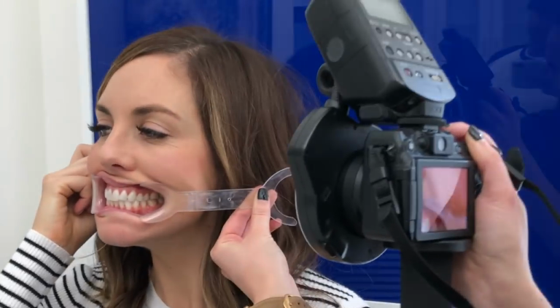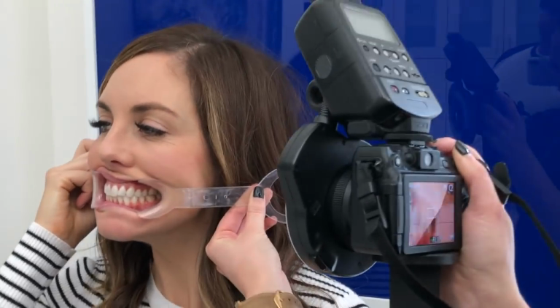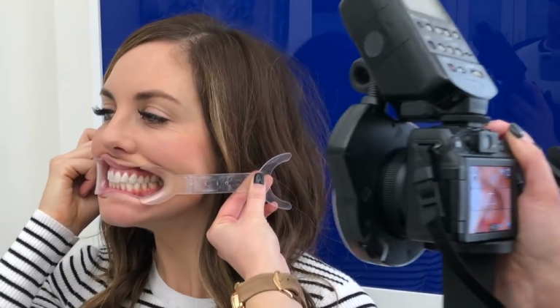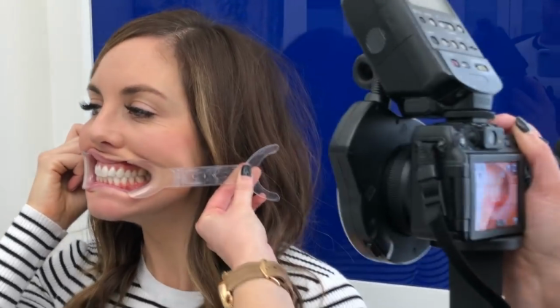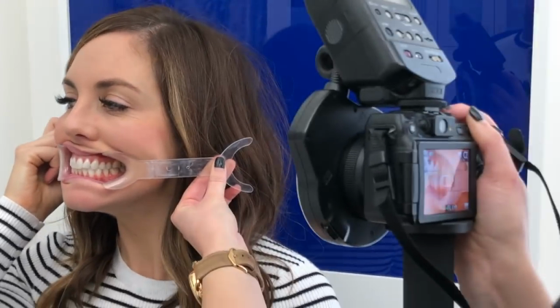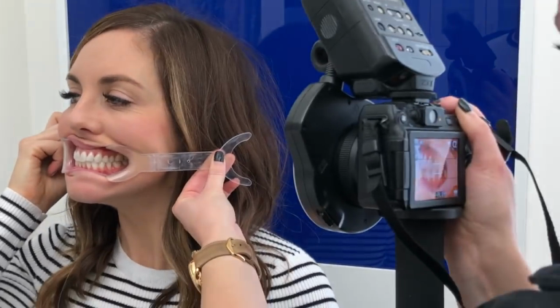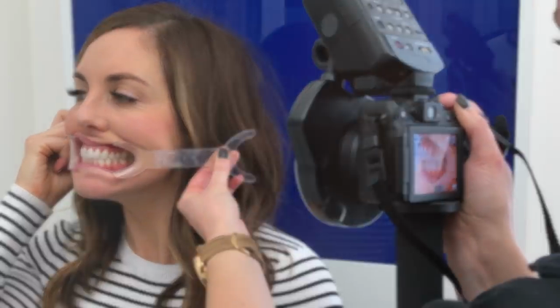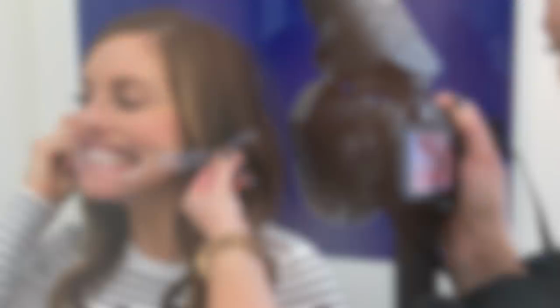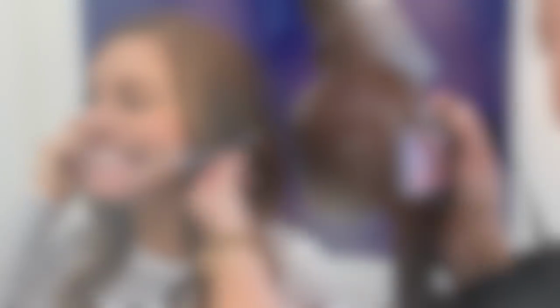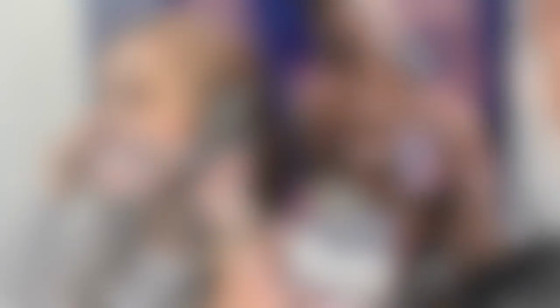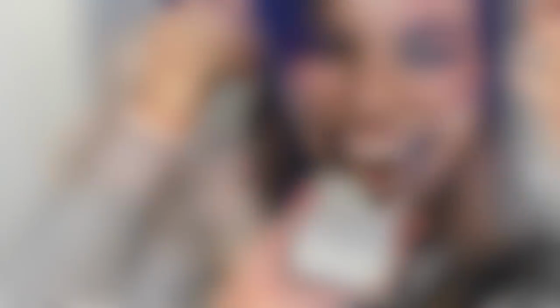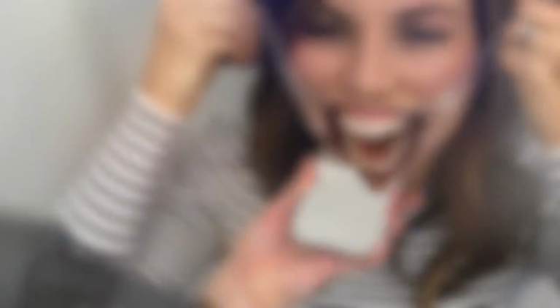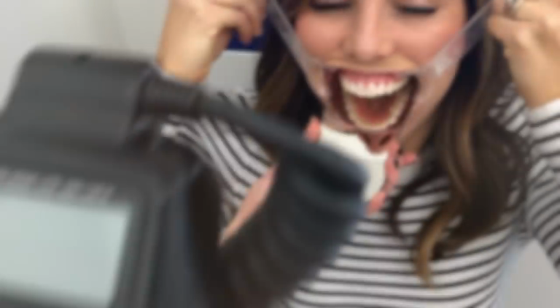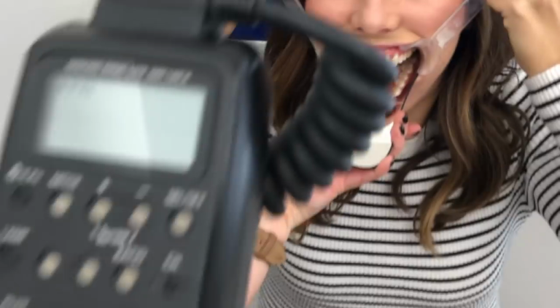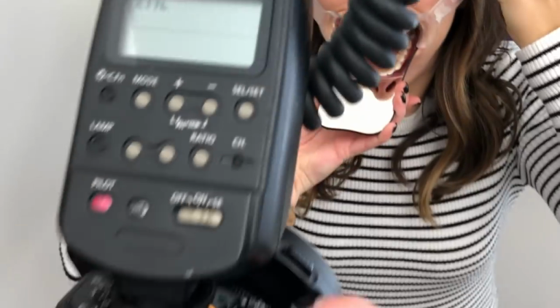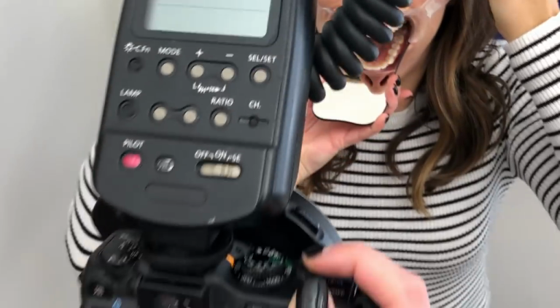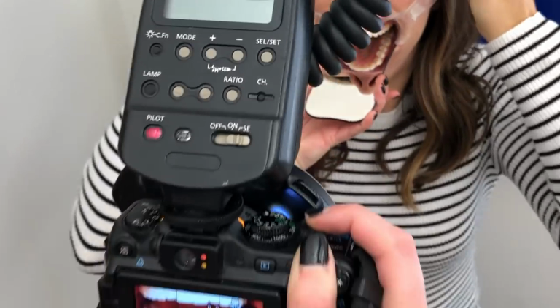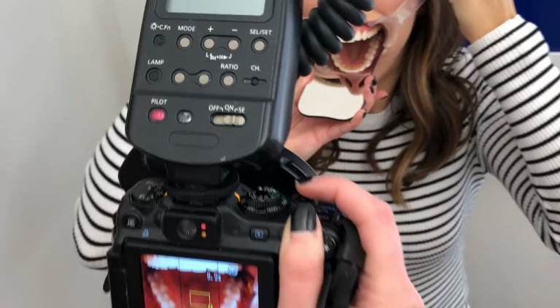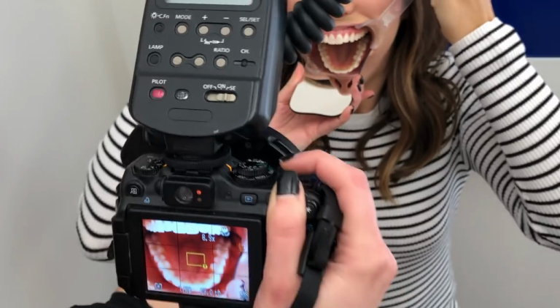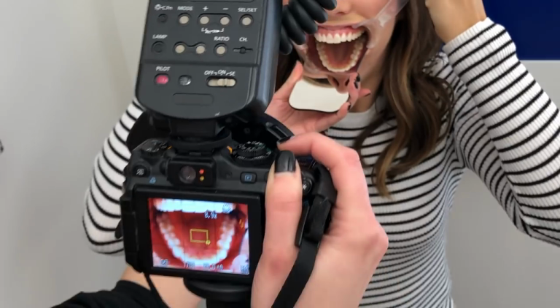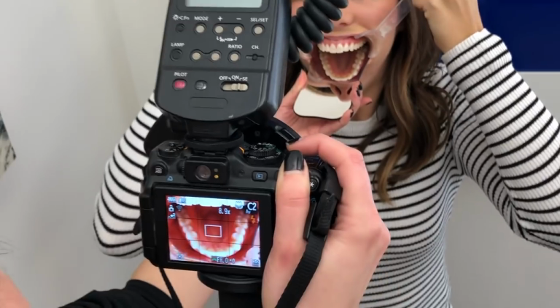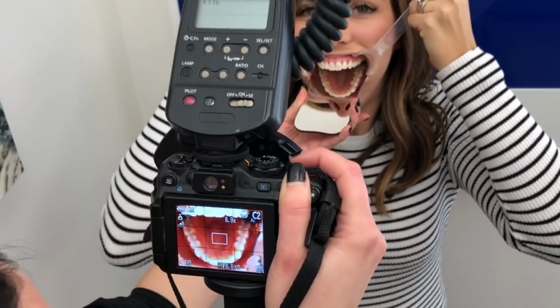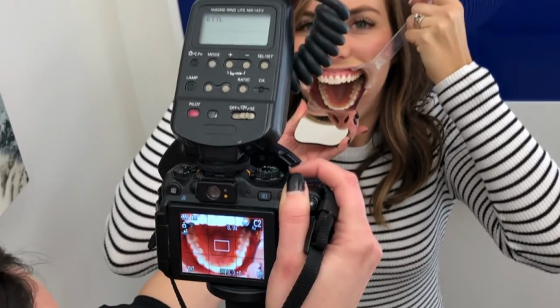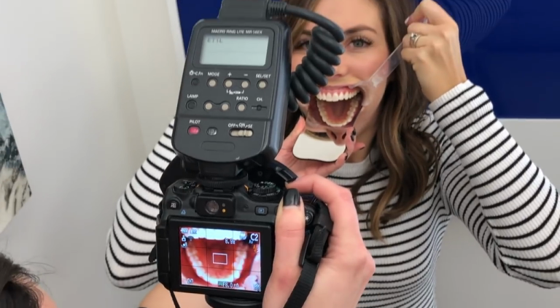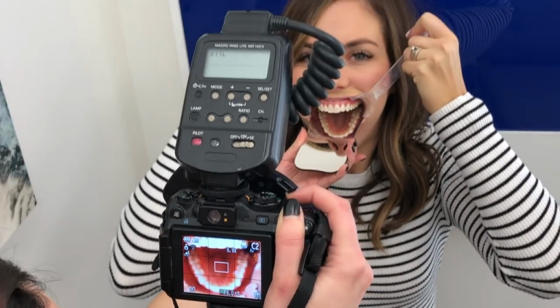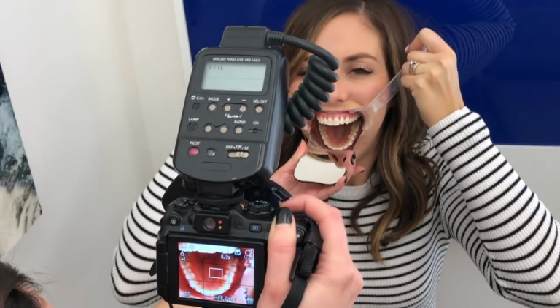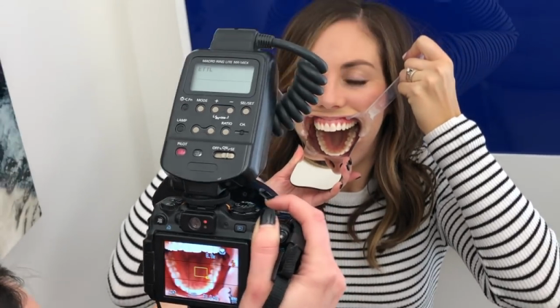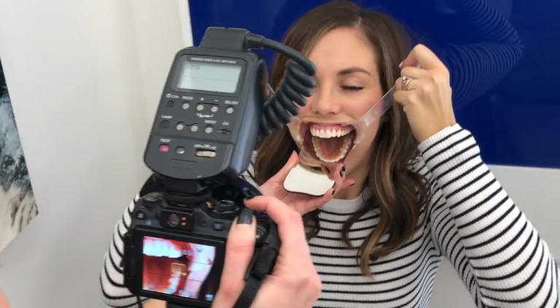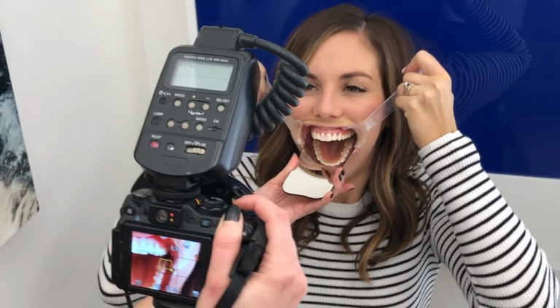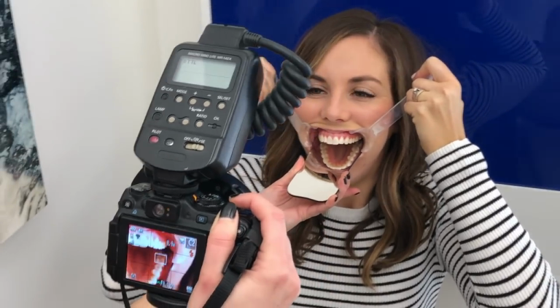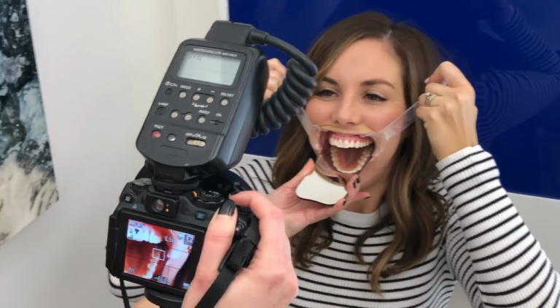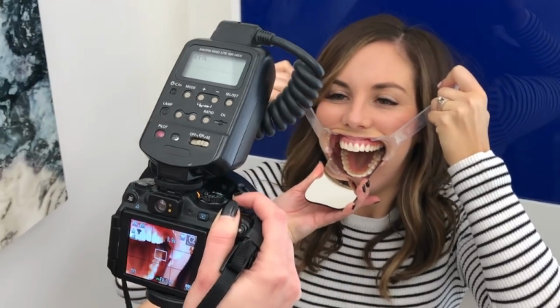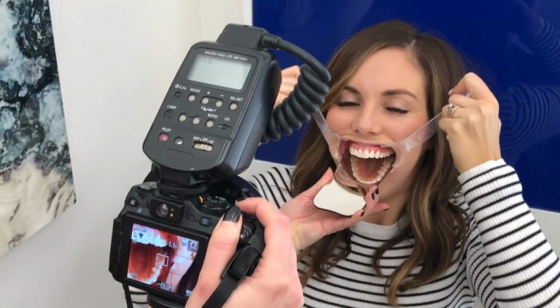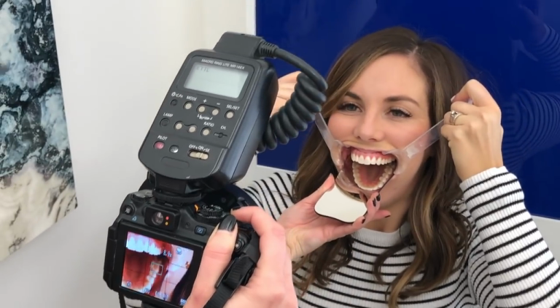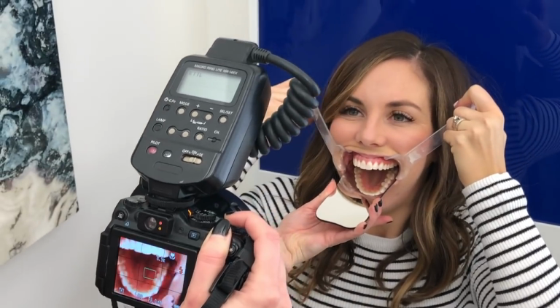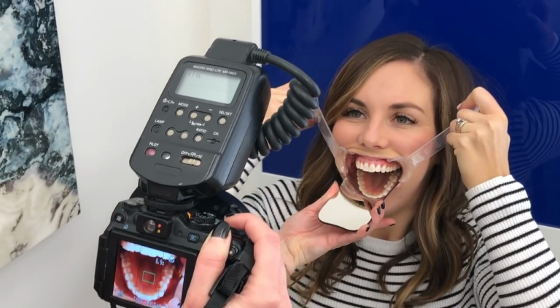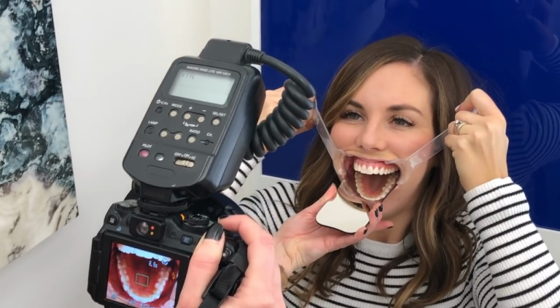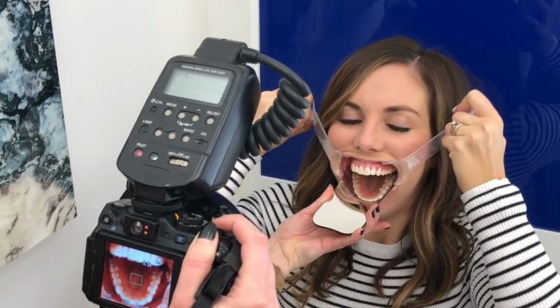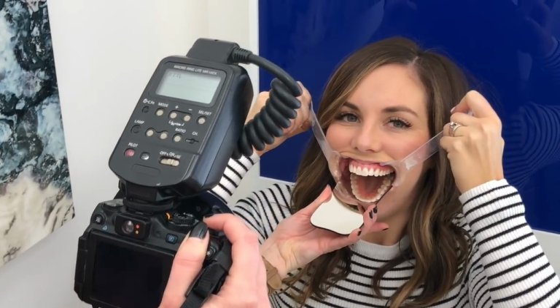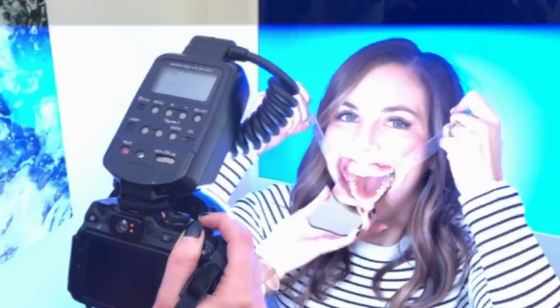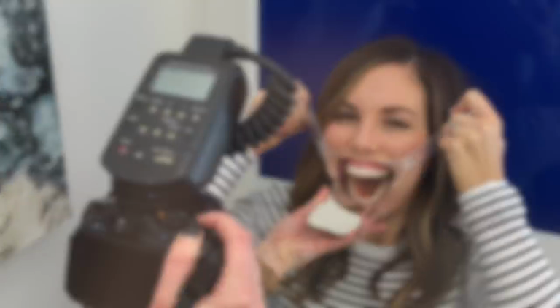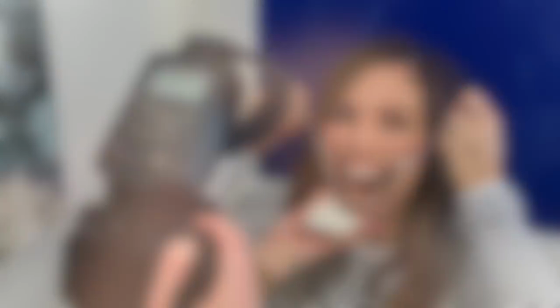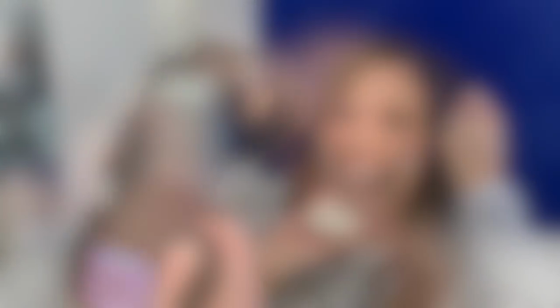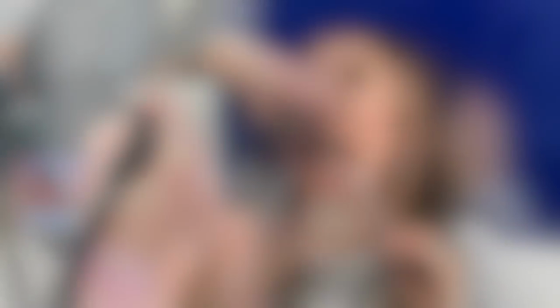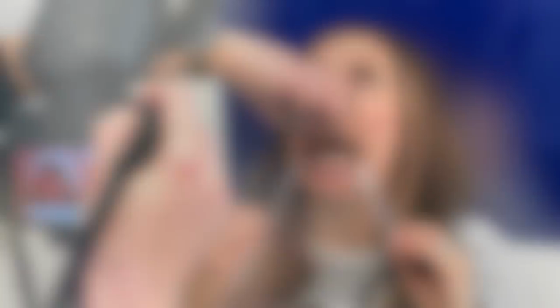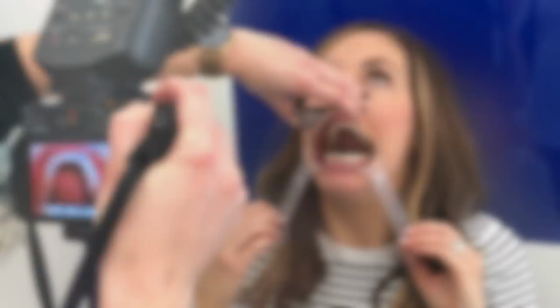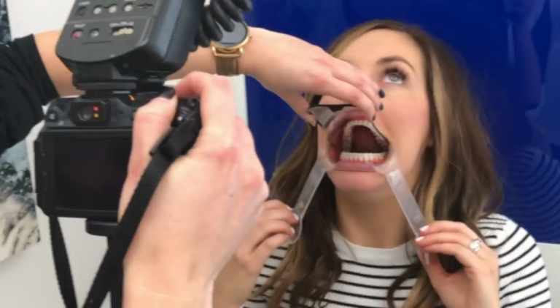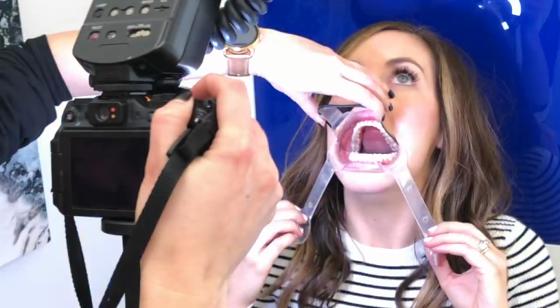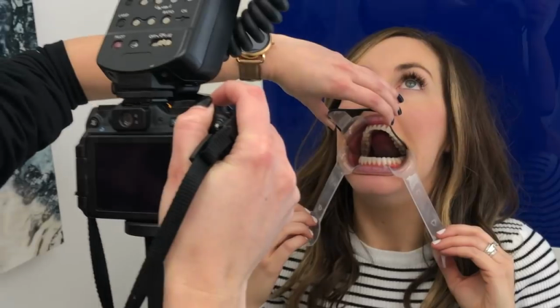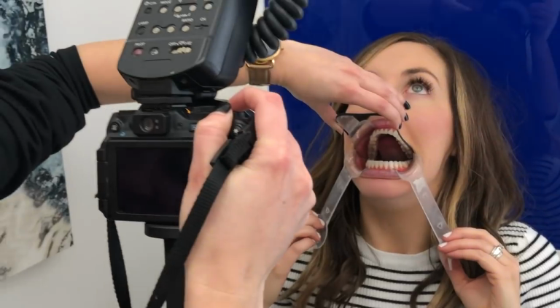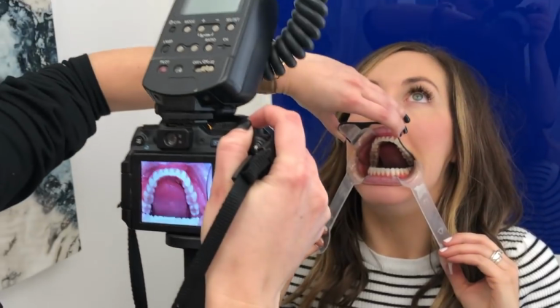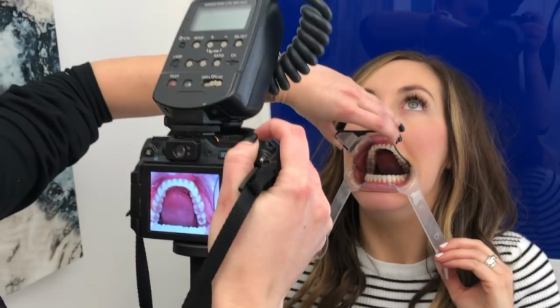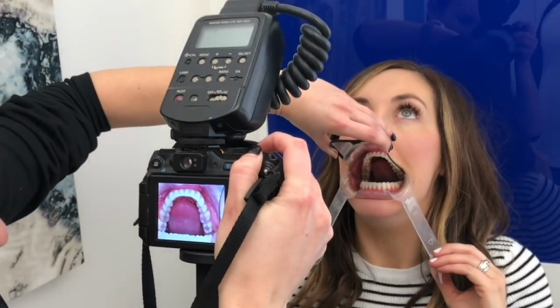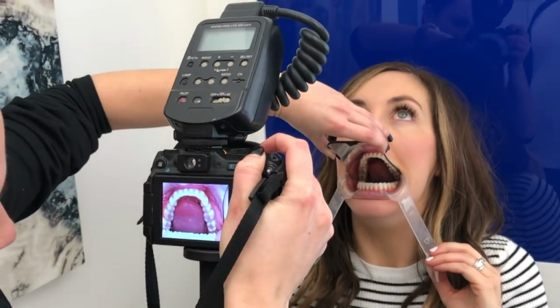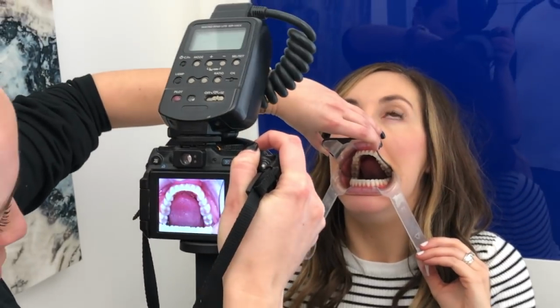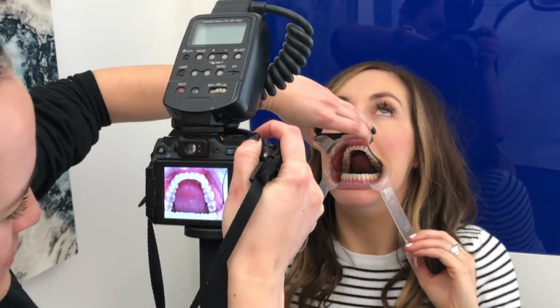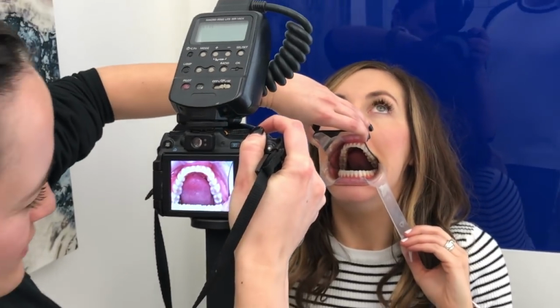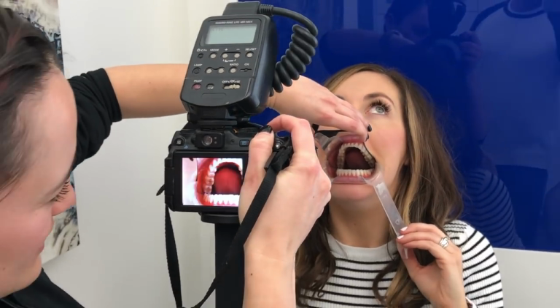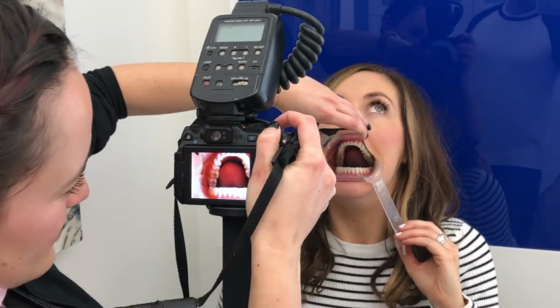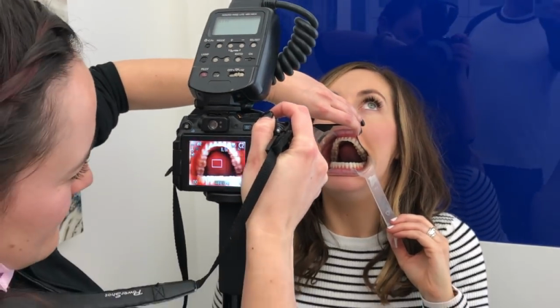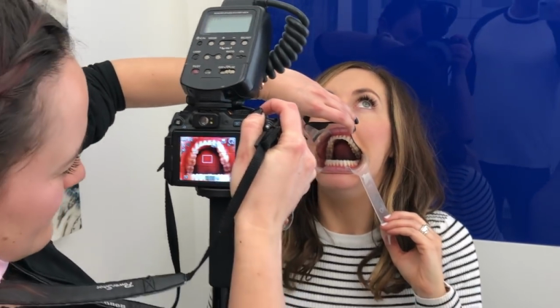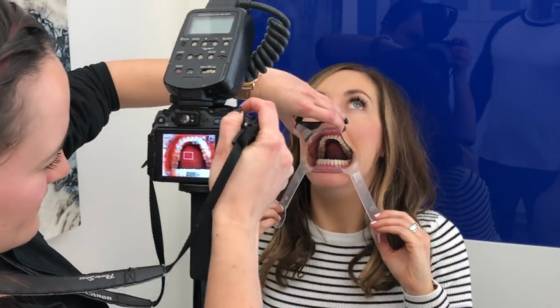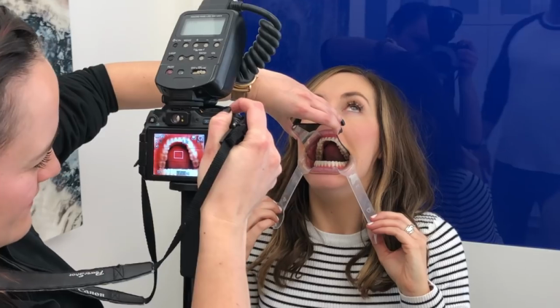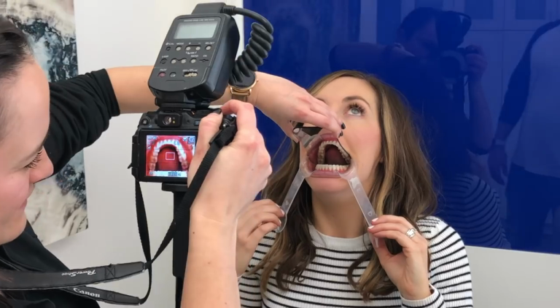I'm gonna give you a heads up — on this day, be sure to wear a lot of chapstick because your lips will be stretched to new limits.